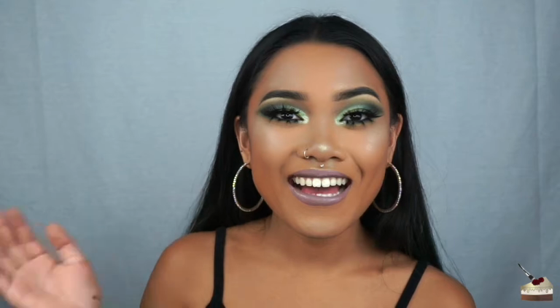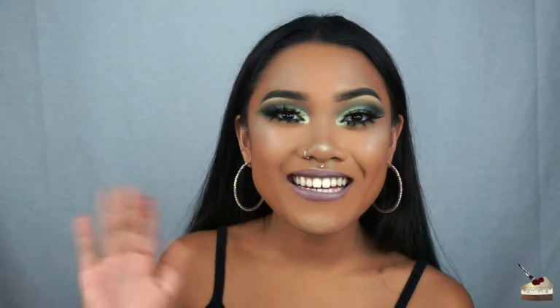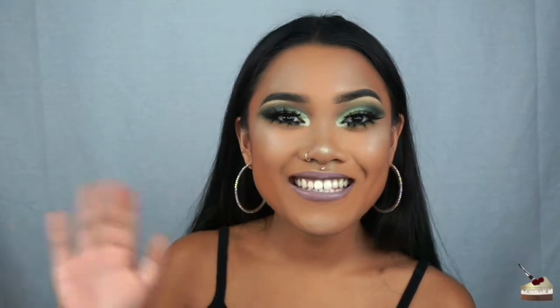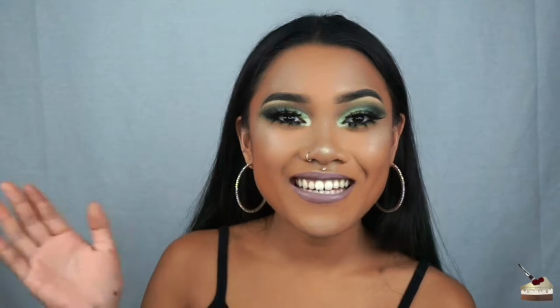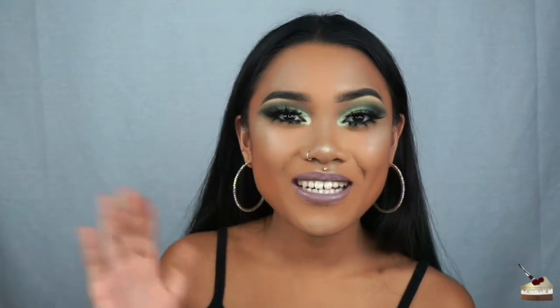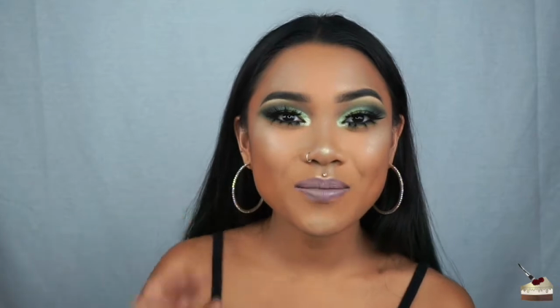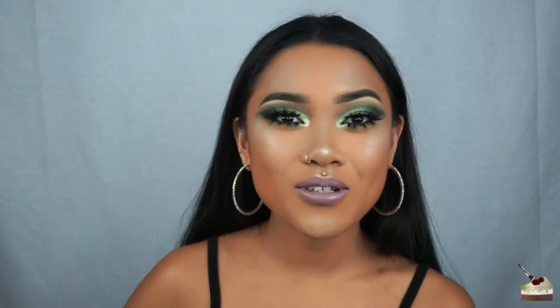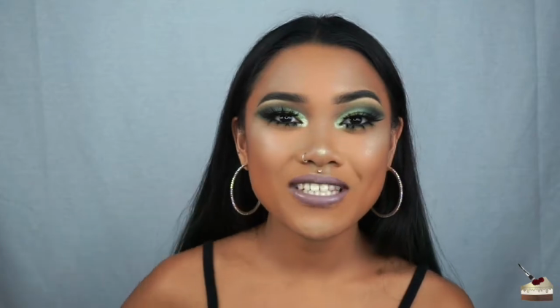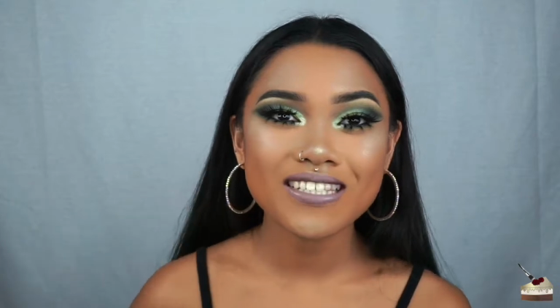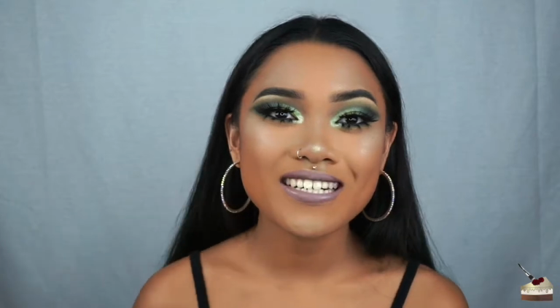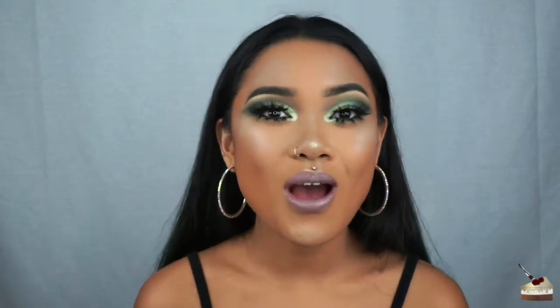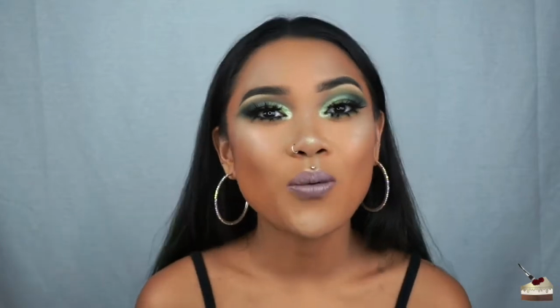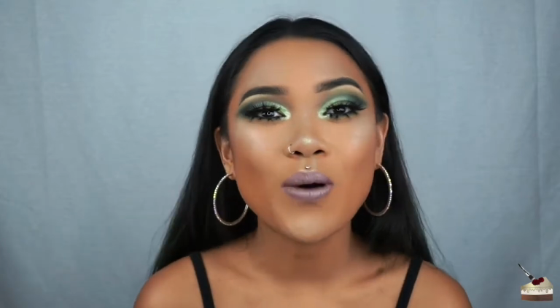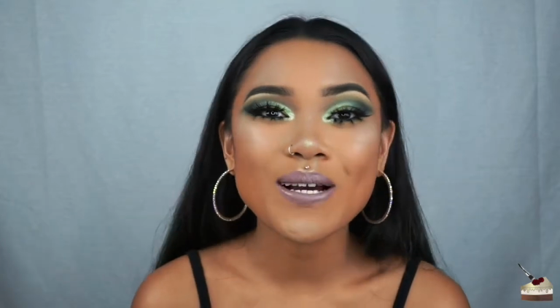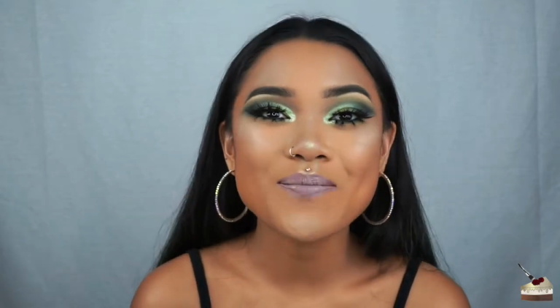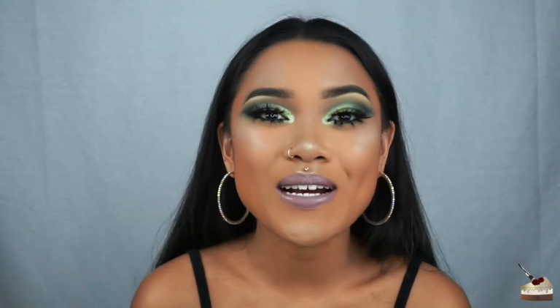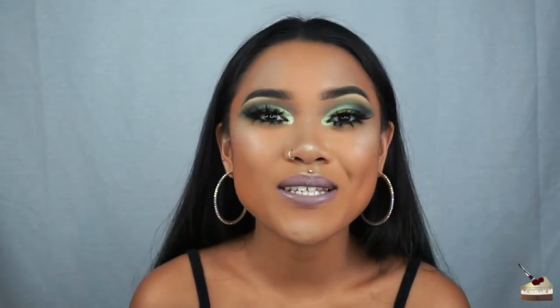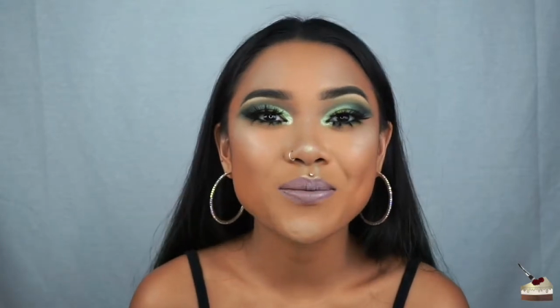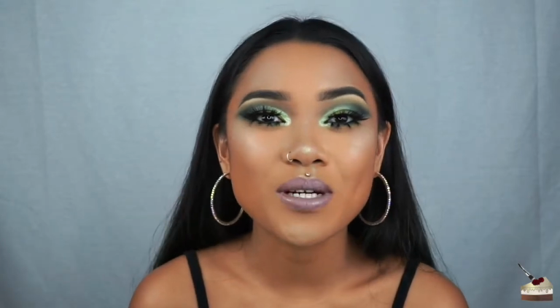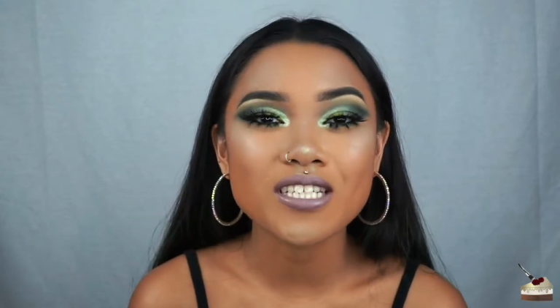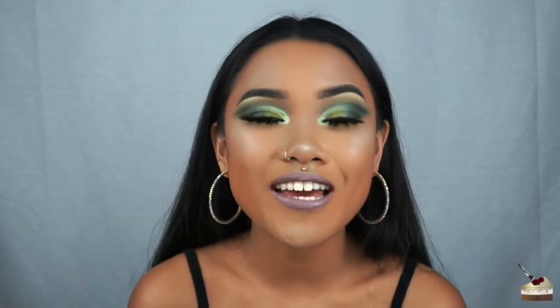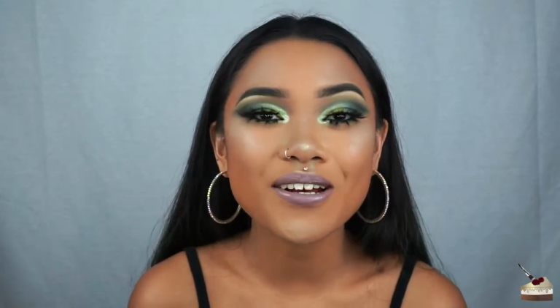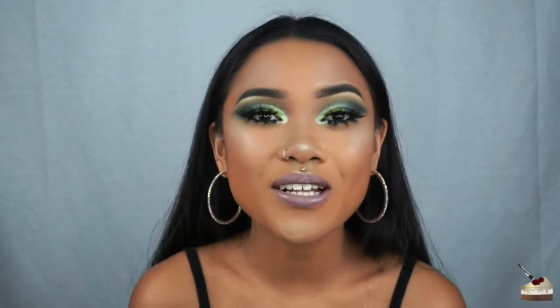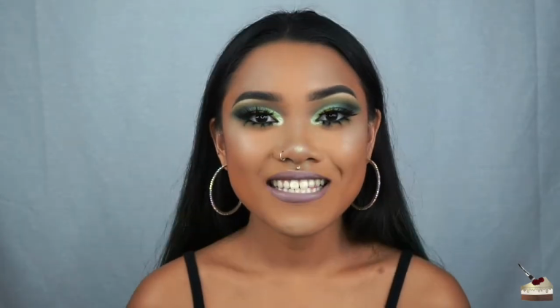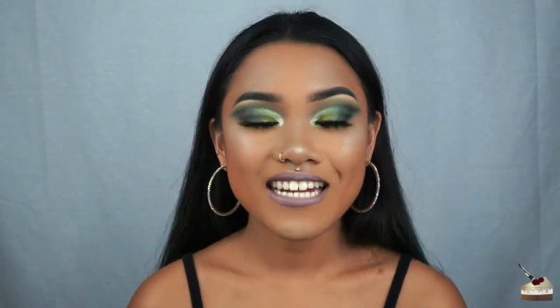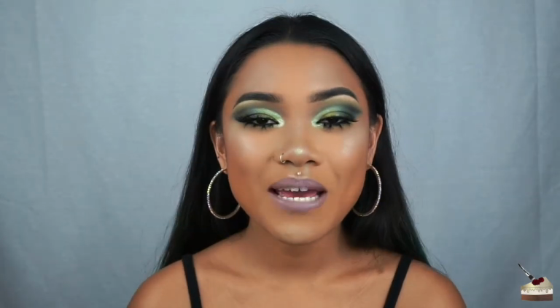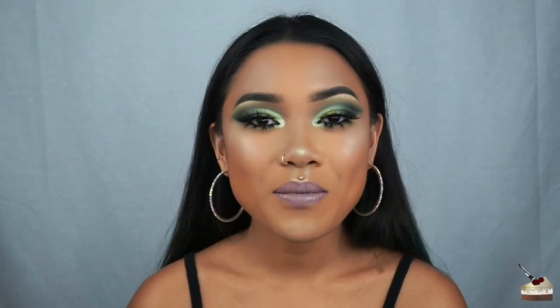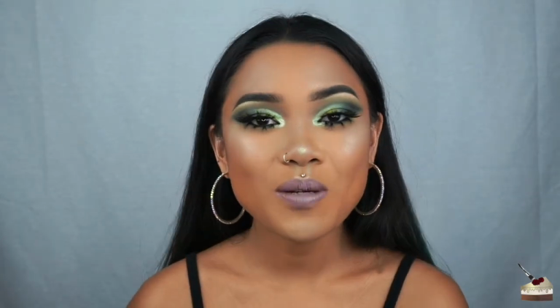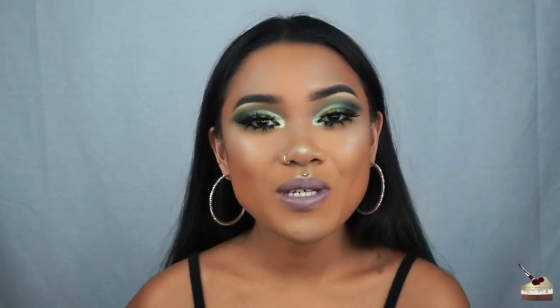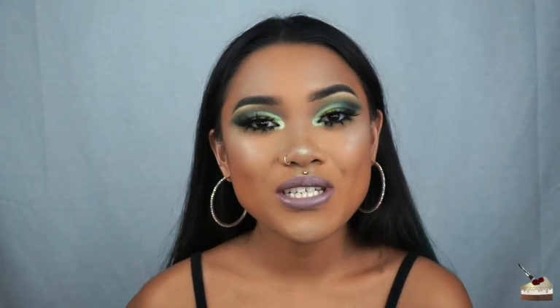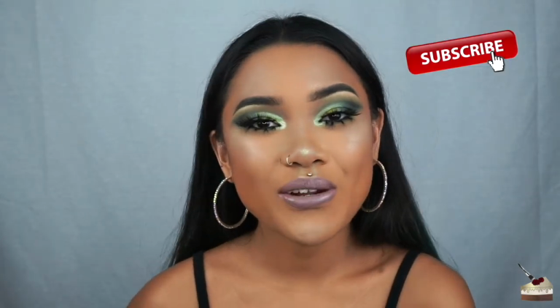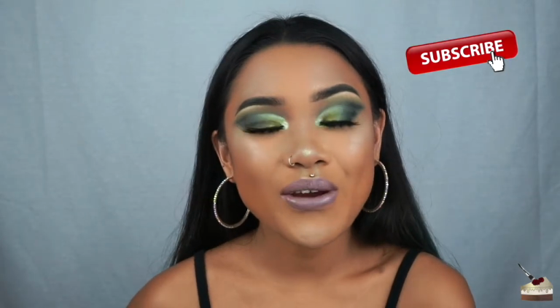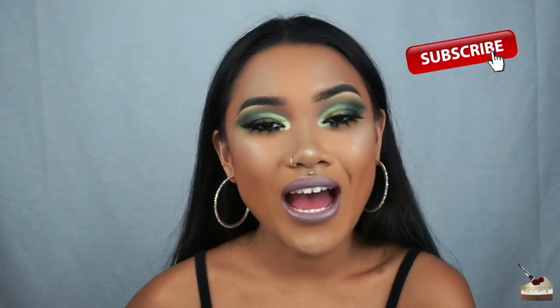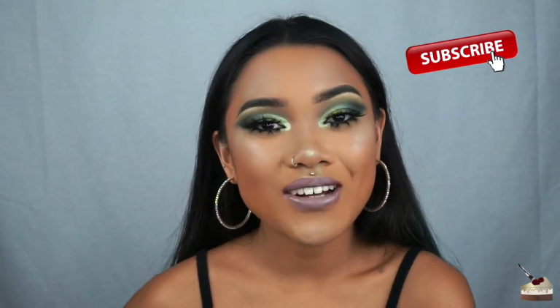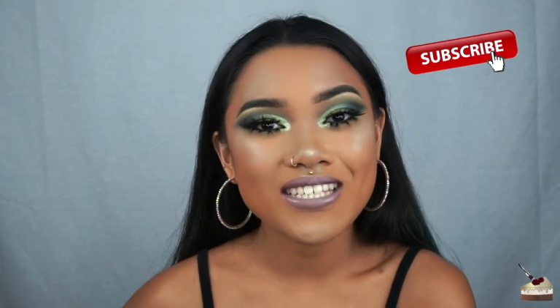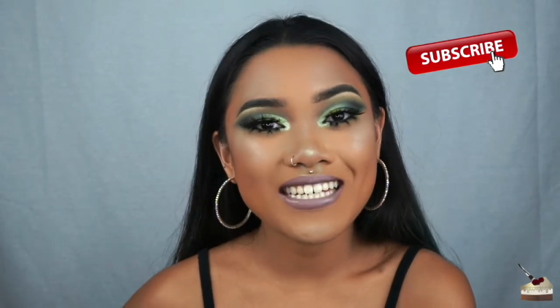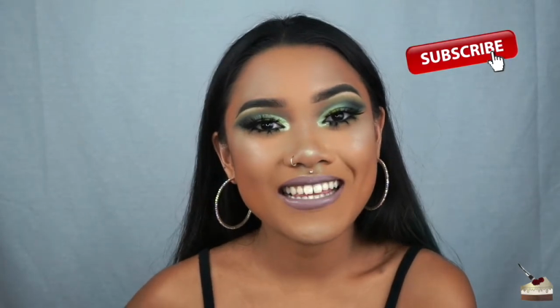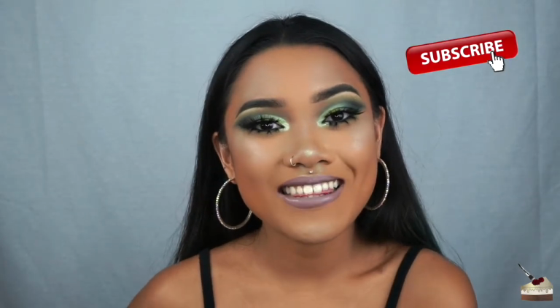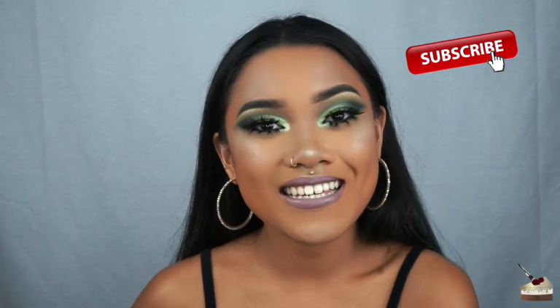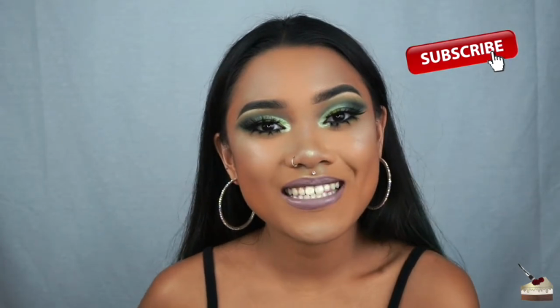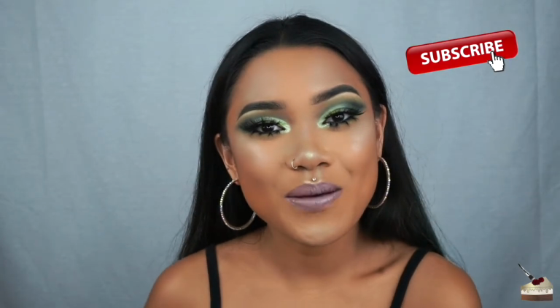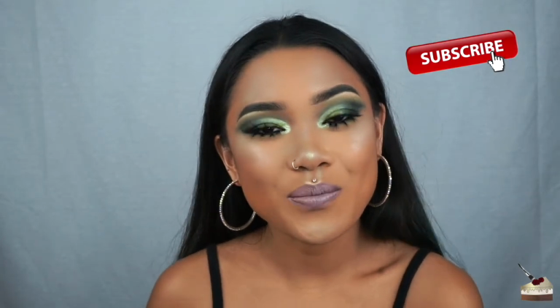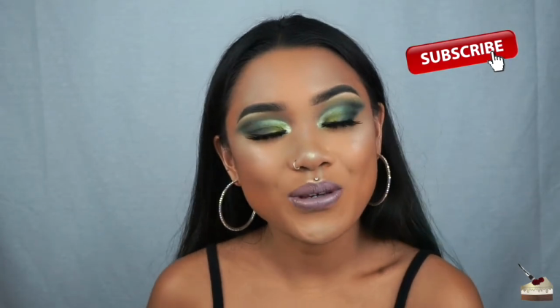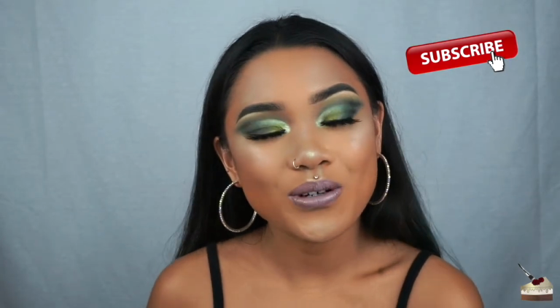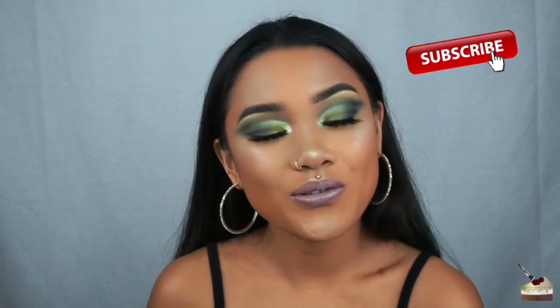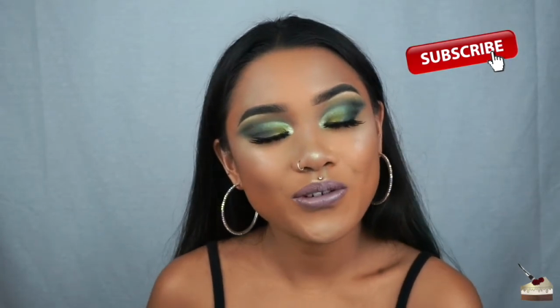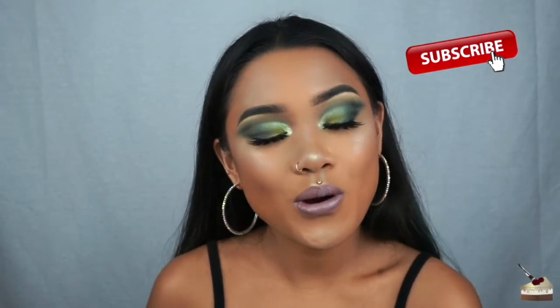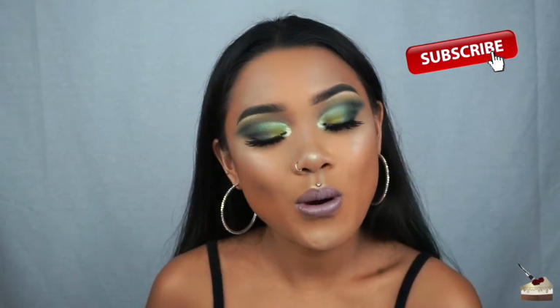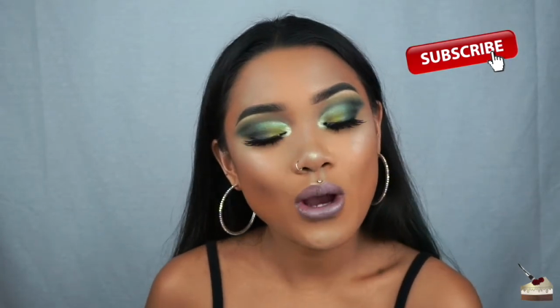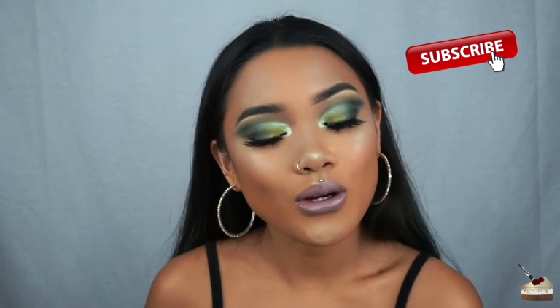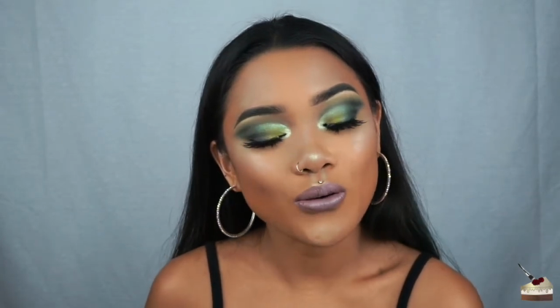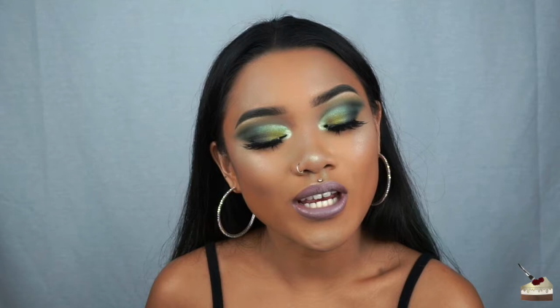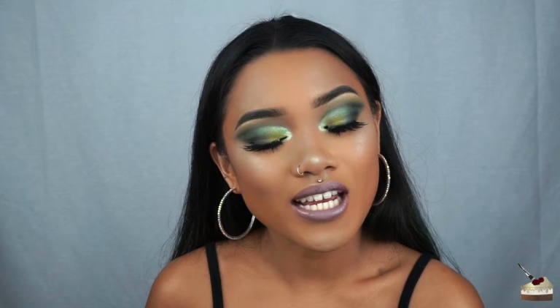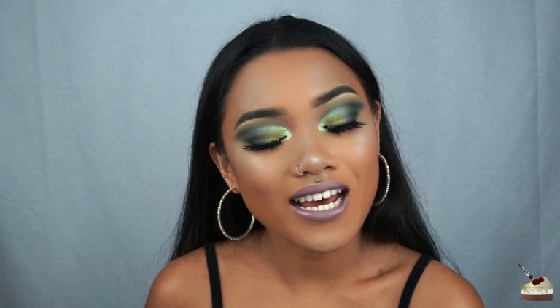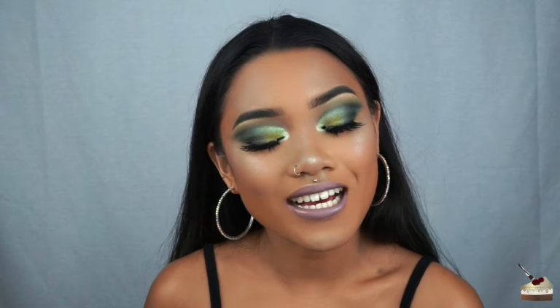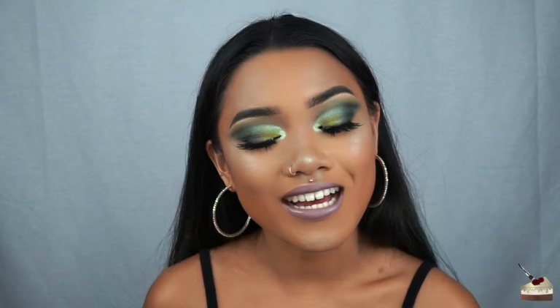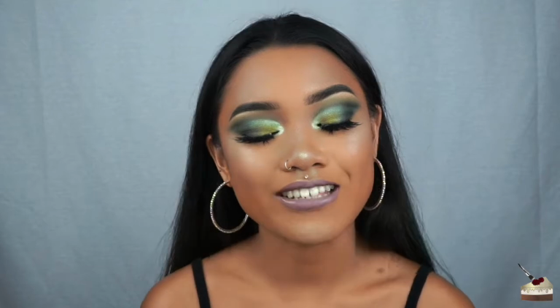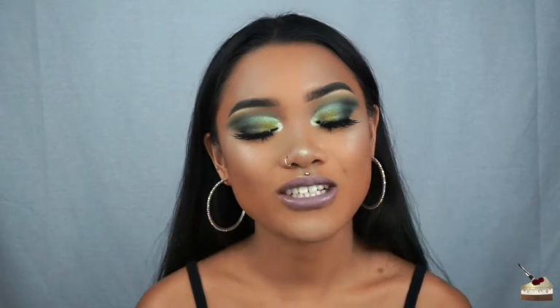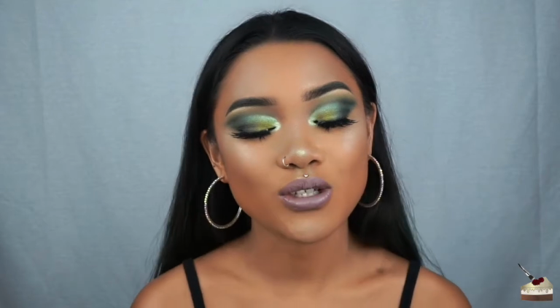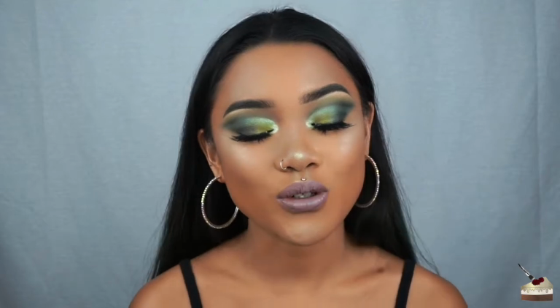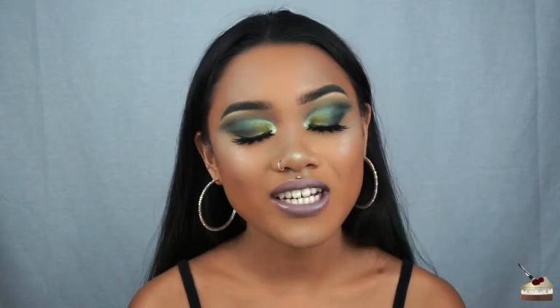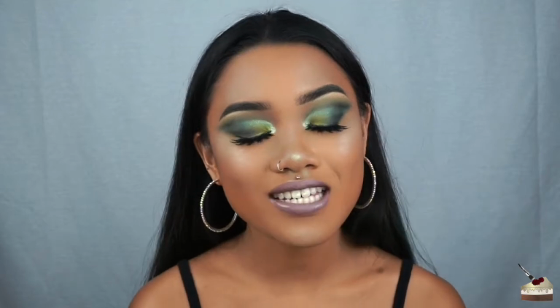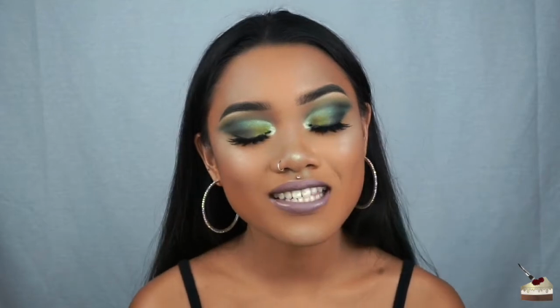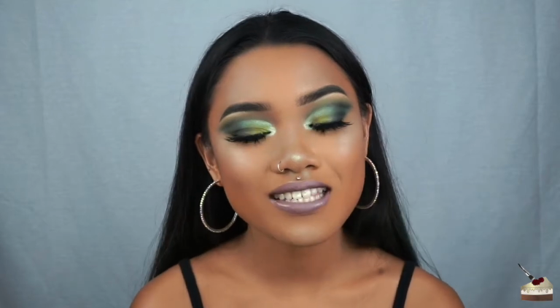Hi, it's K-Cup Kristen. Welcome back to my channel. Today, I'm going to be showing you how to get this beautiful green cut crease.